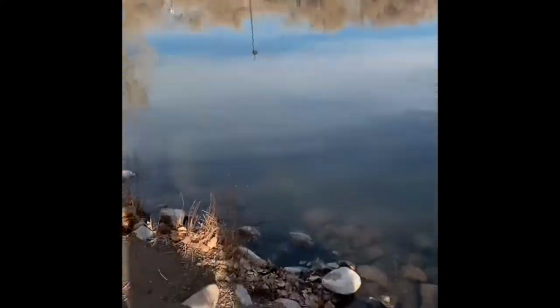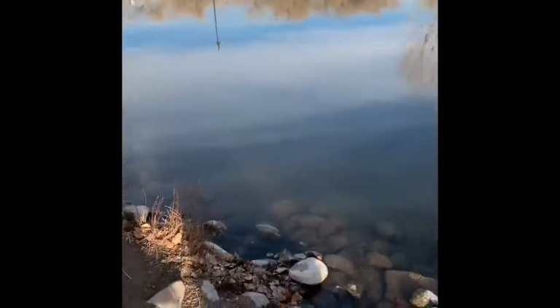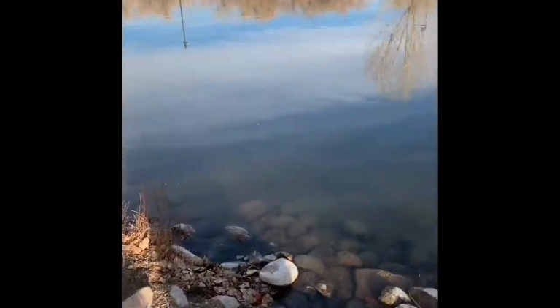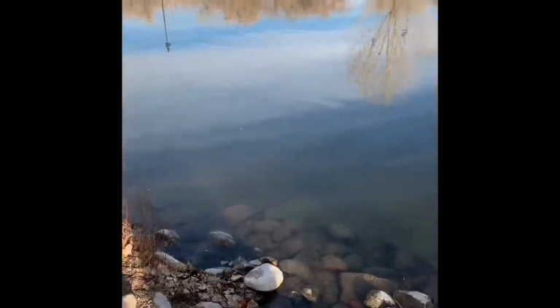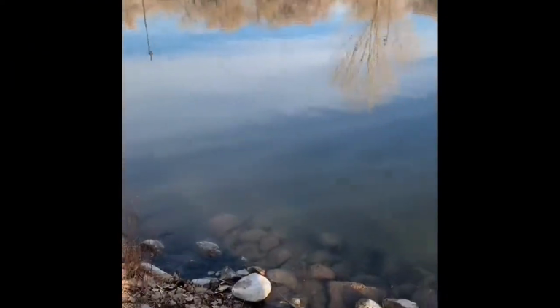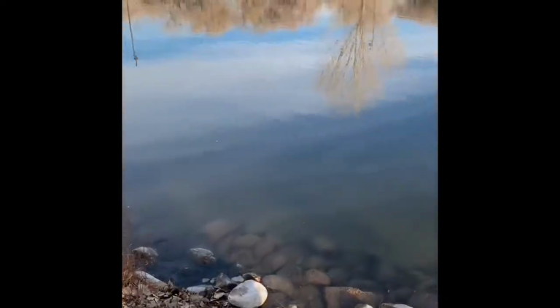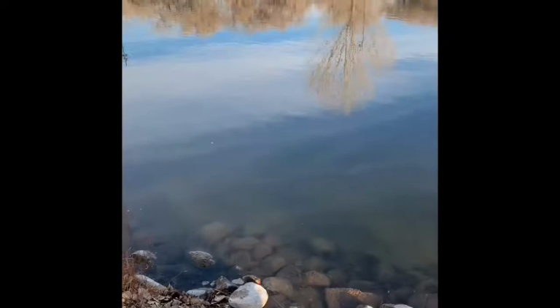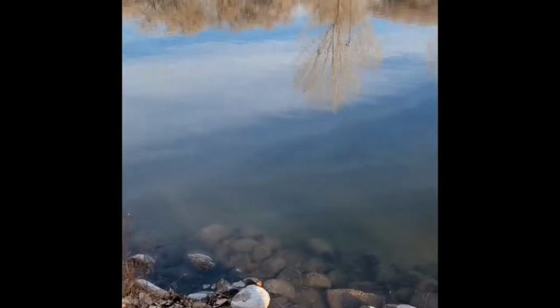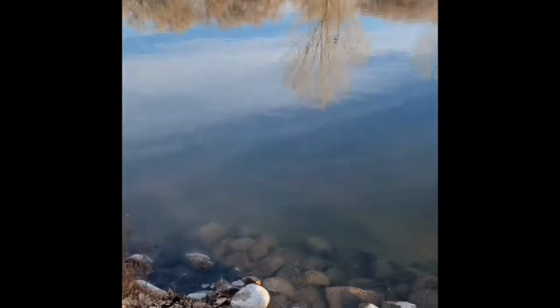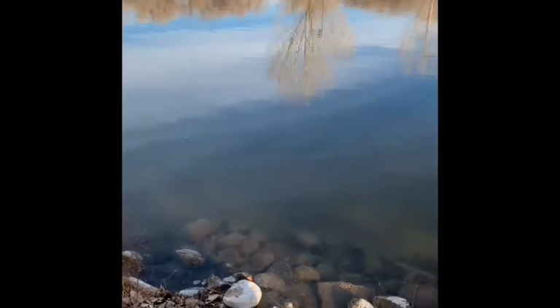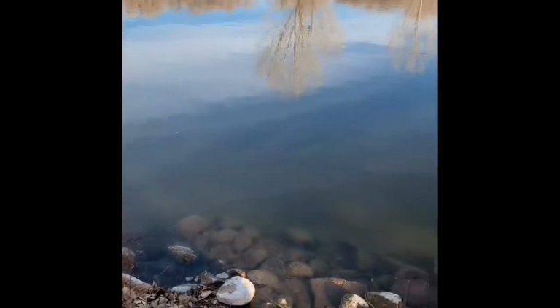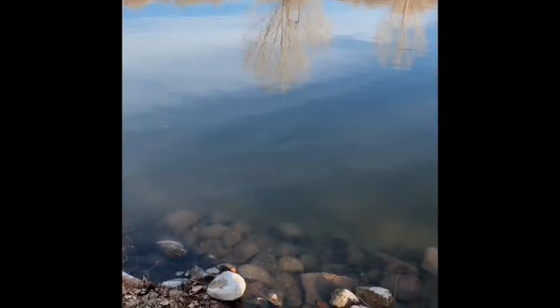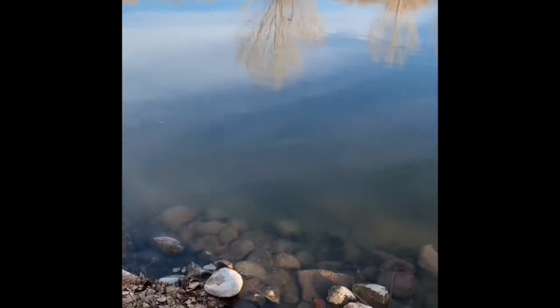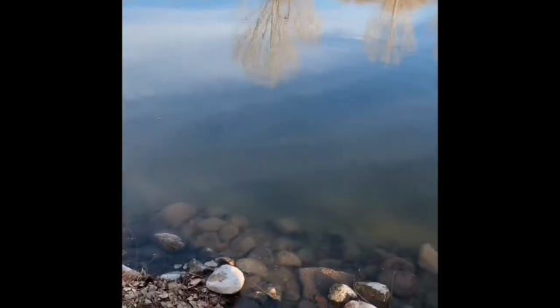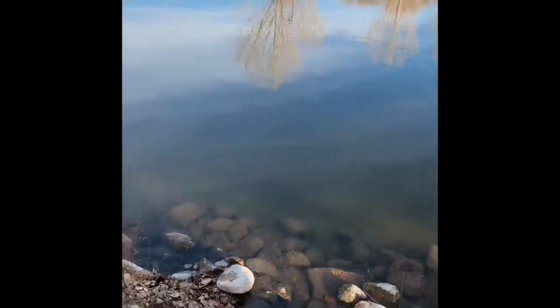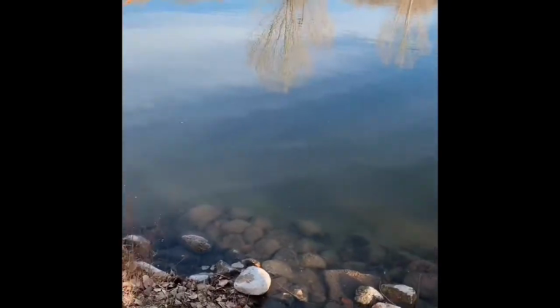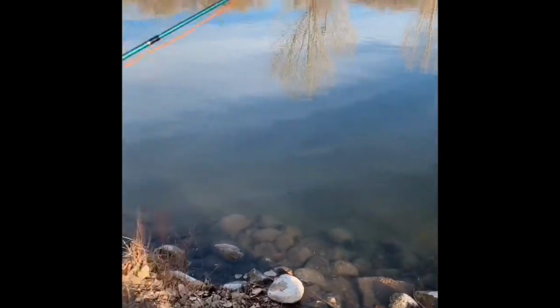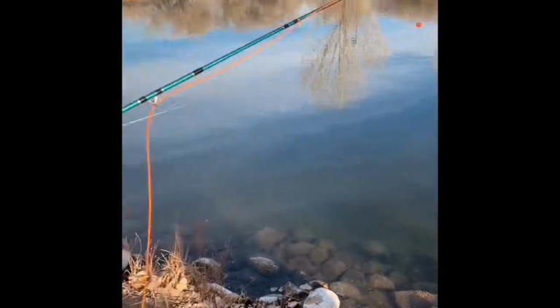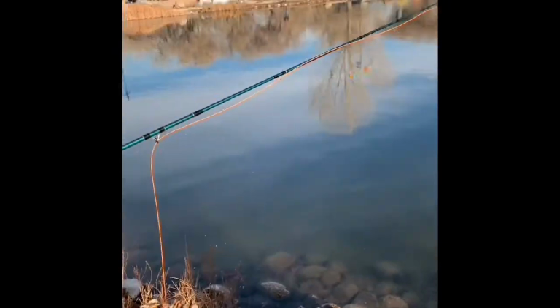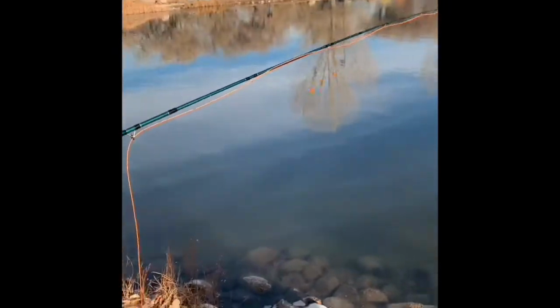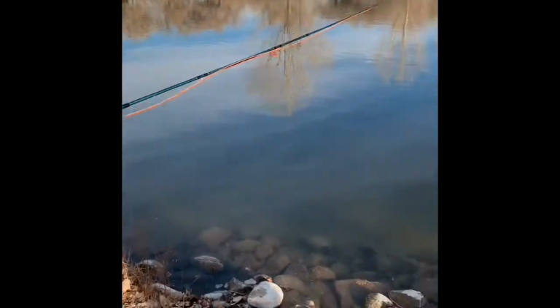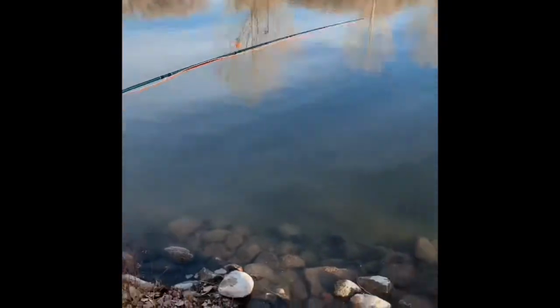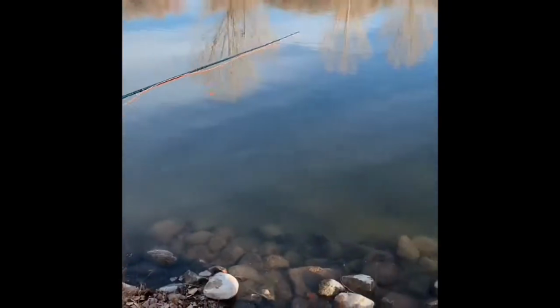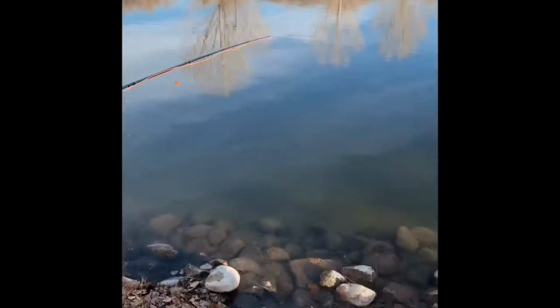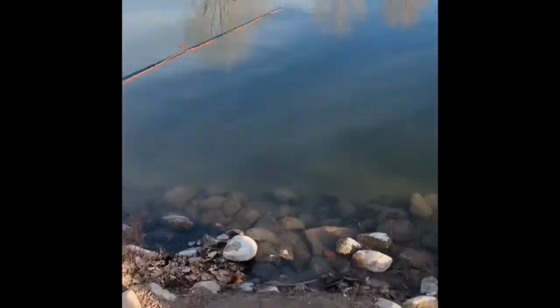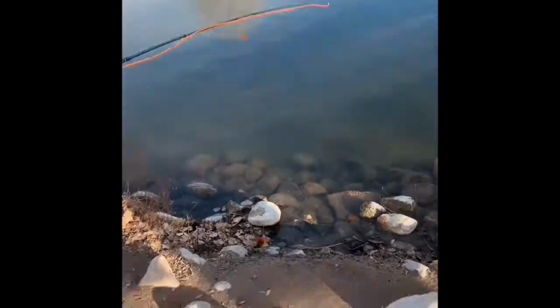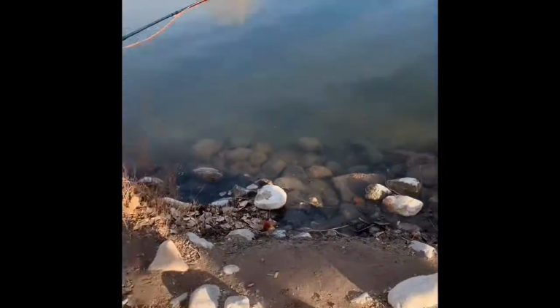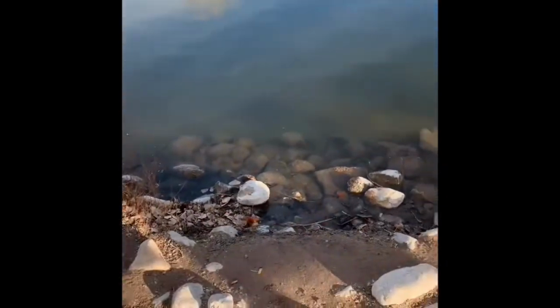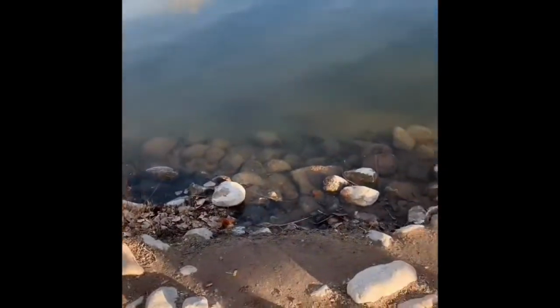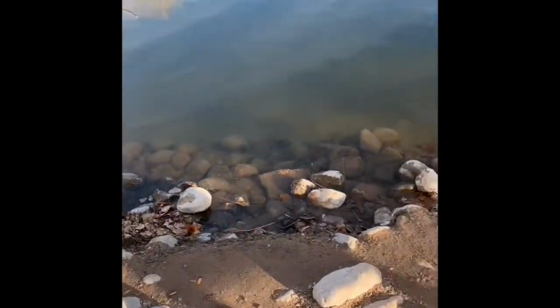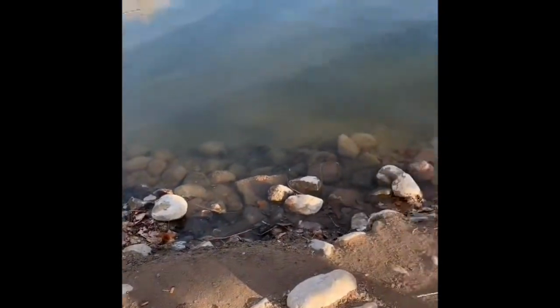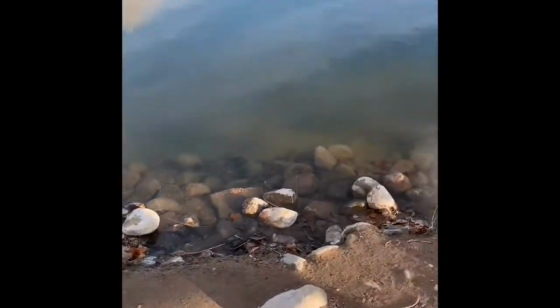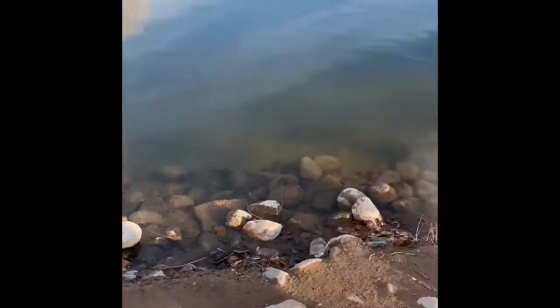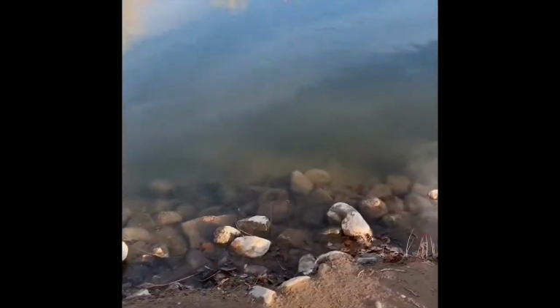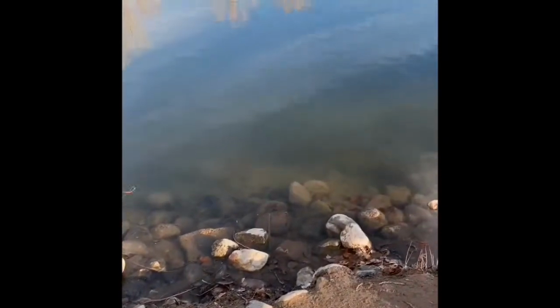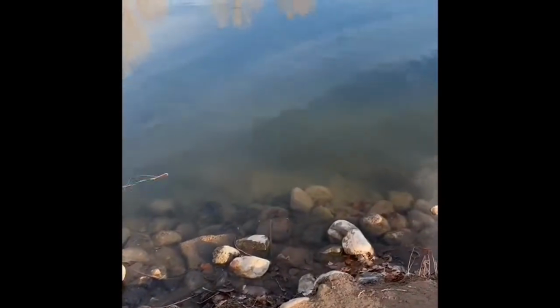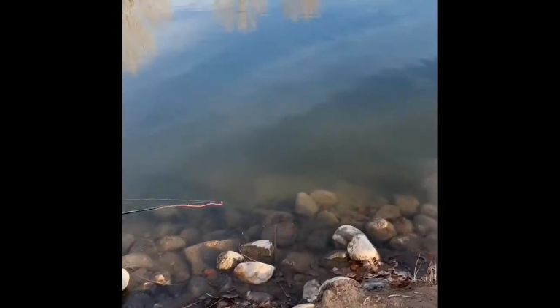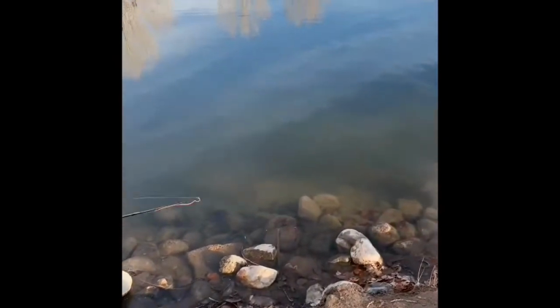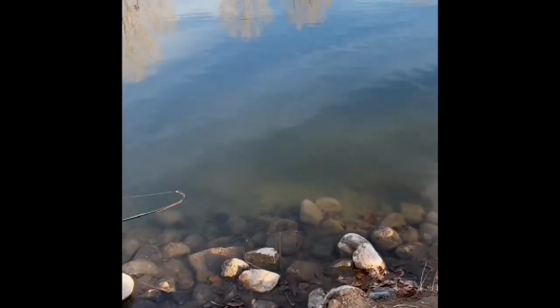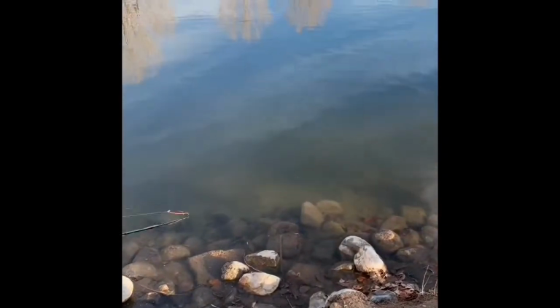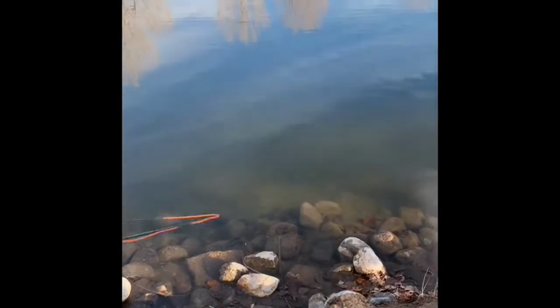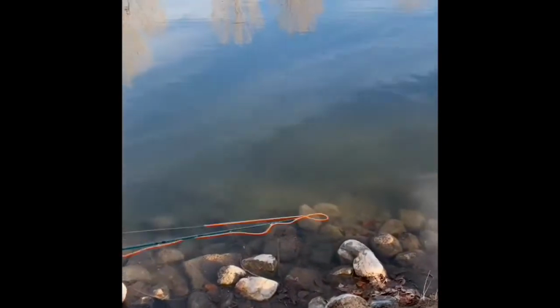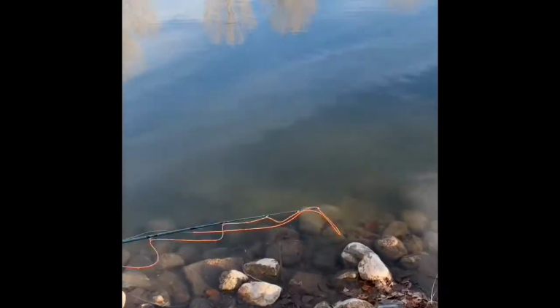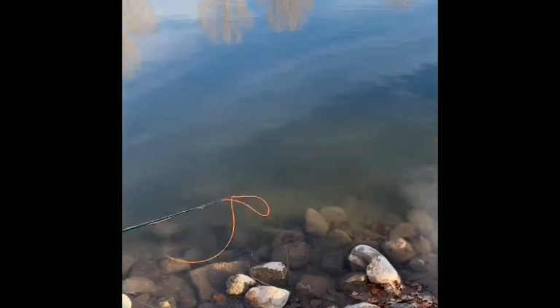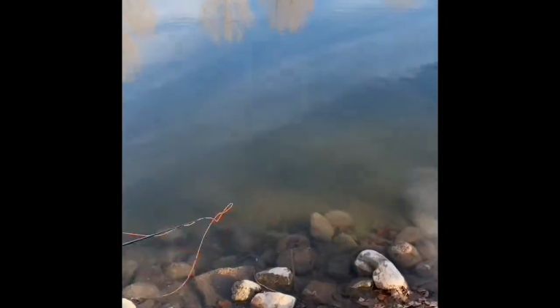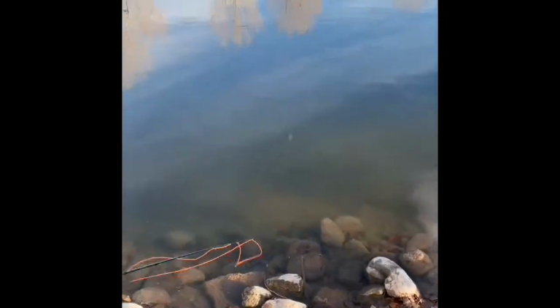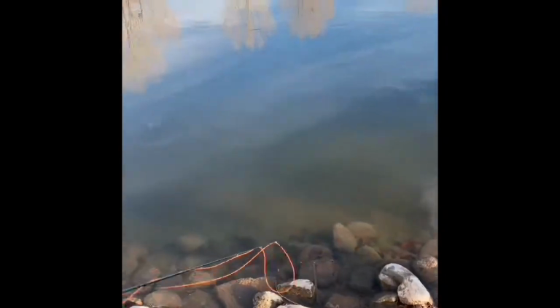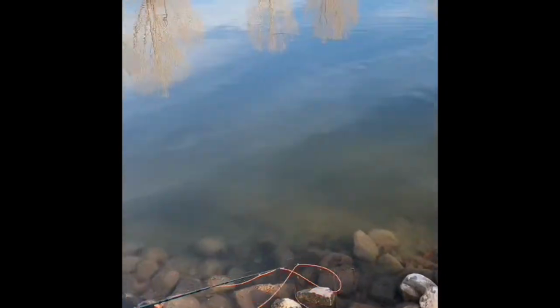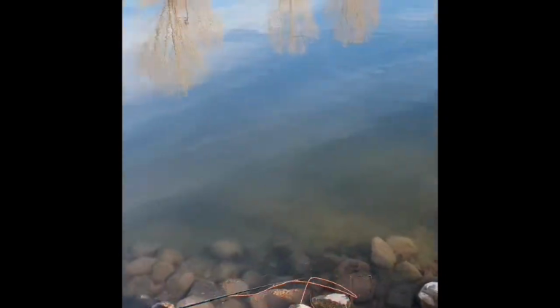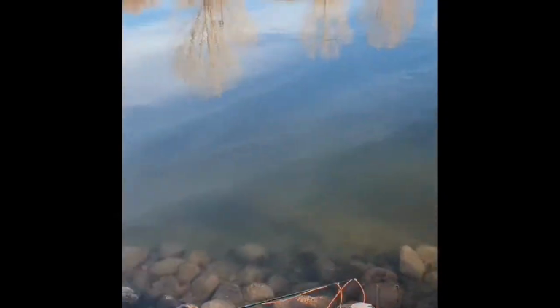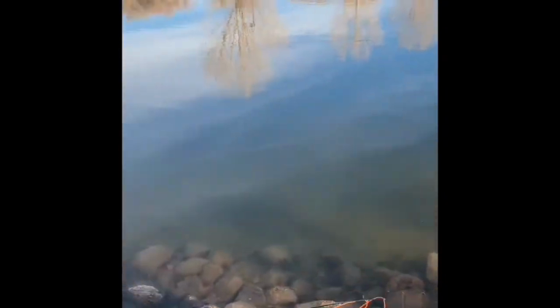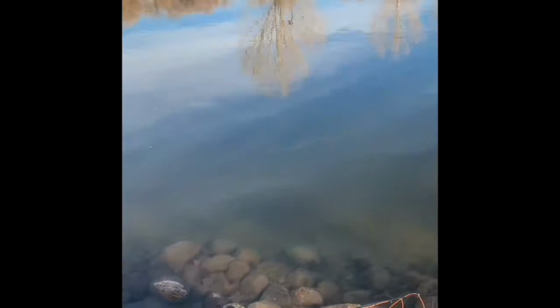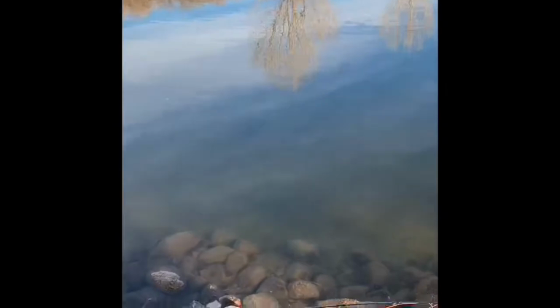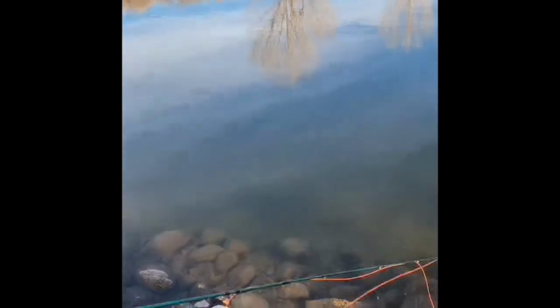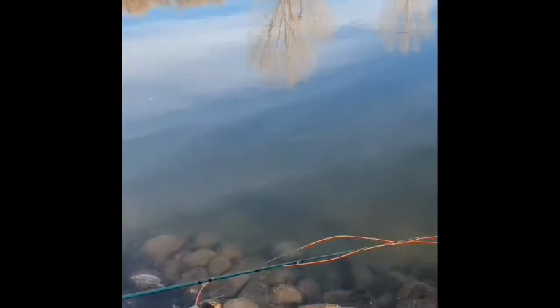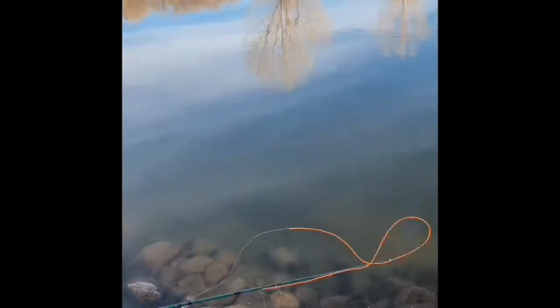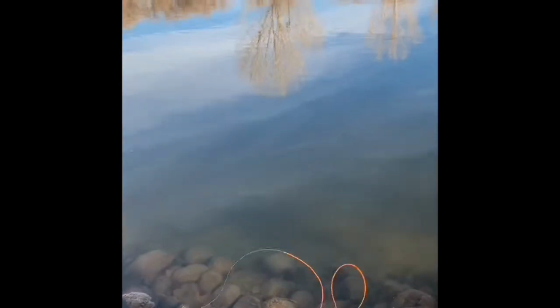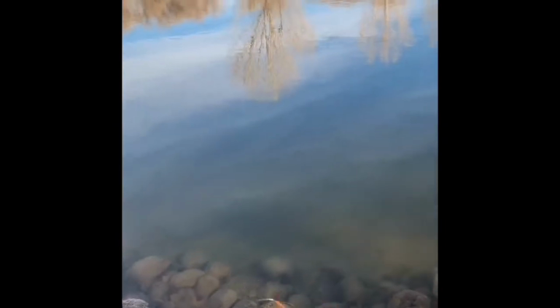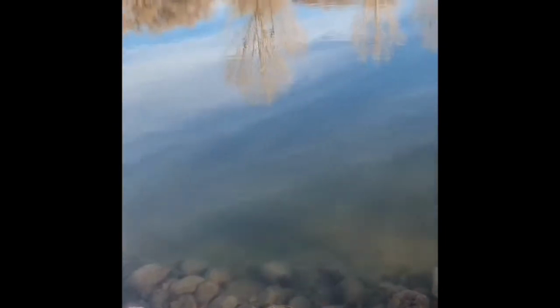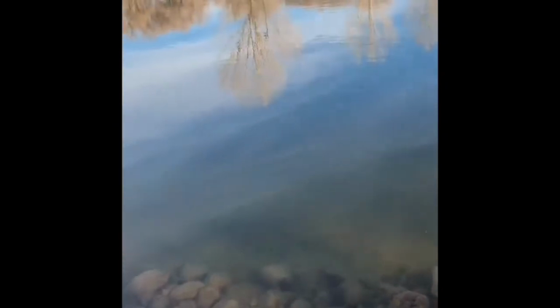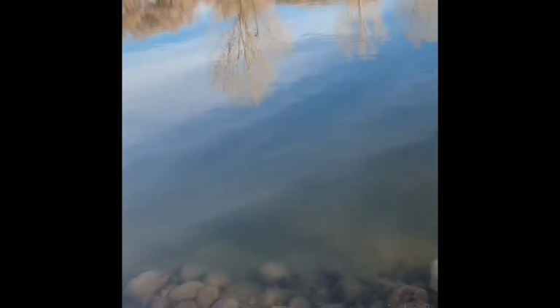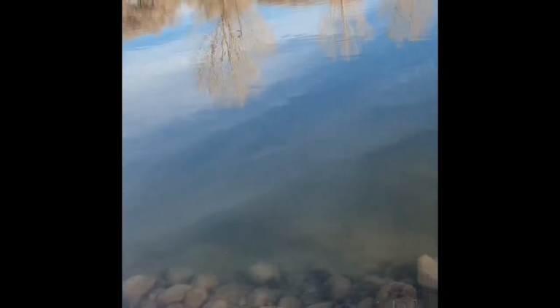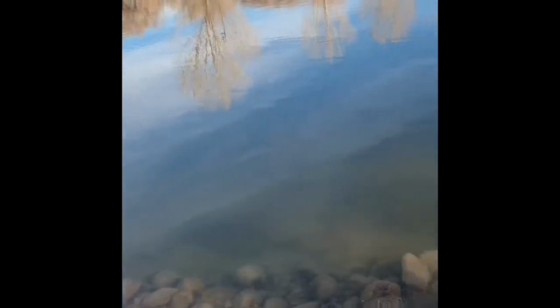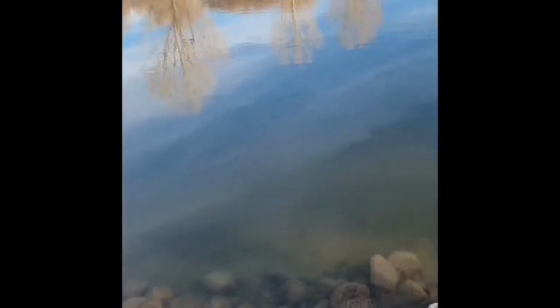What's going on everybody? Welcome back to the channel. Today we're out here at Tingley Beach here in Albuquerque, New Mexico.